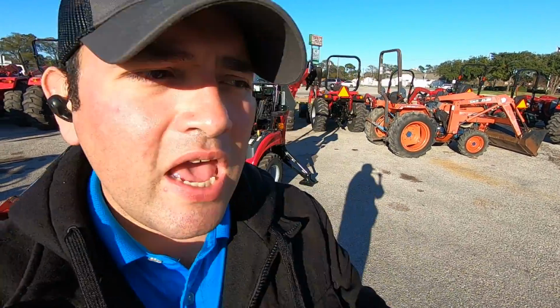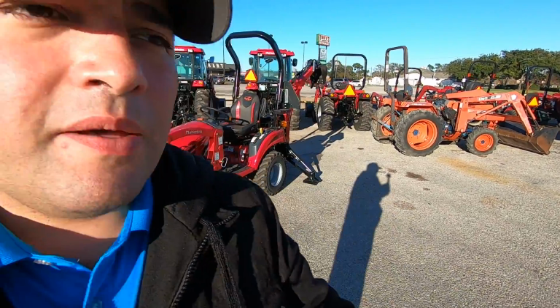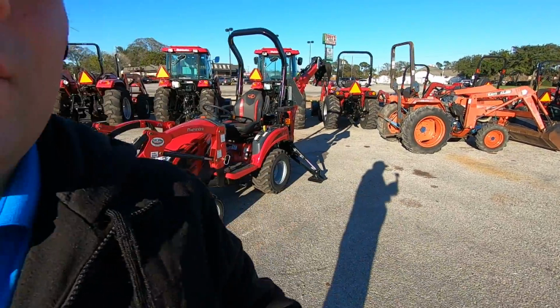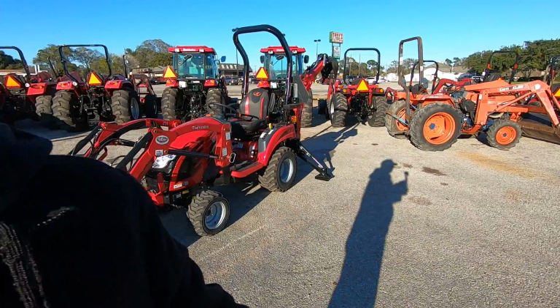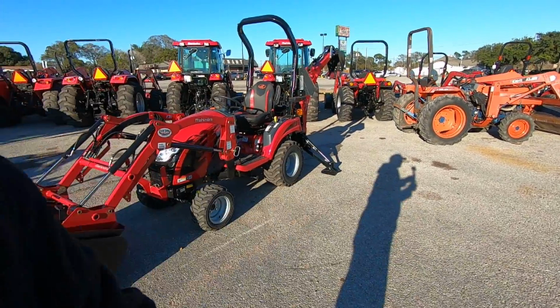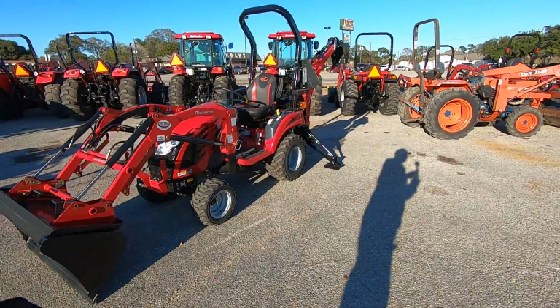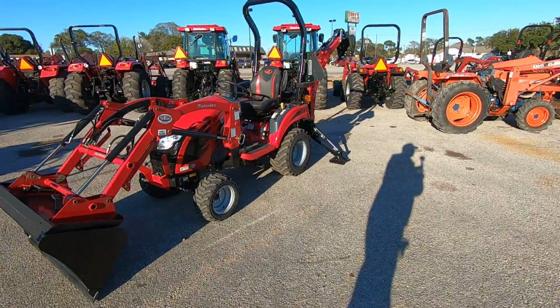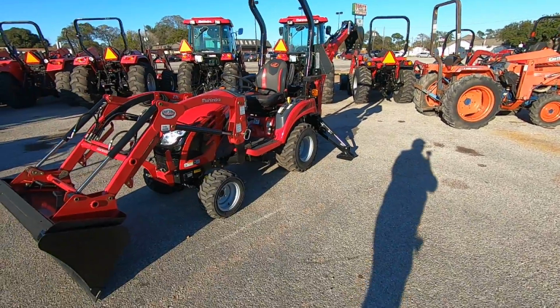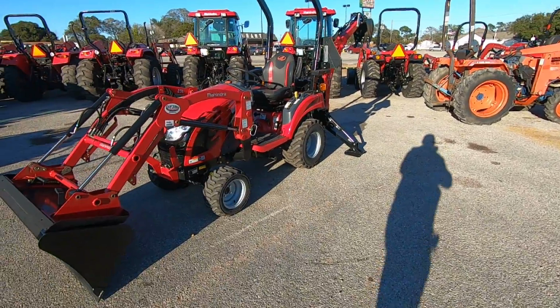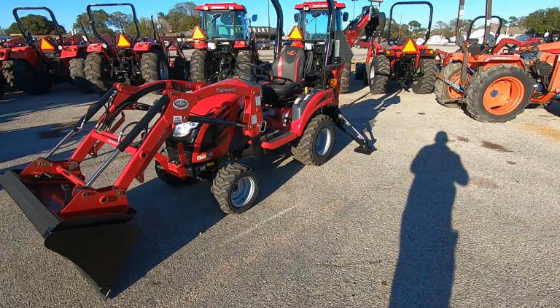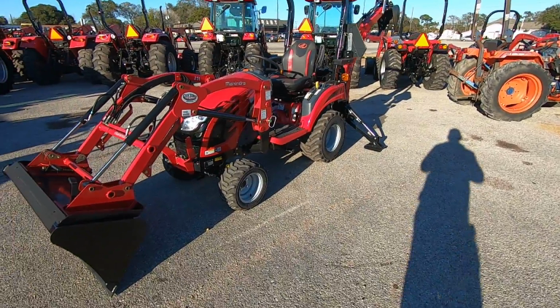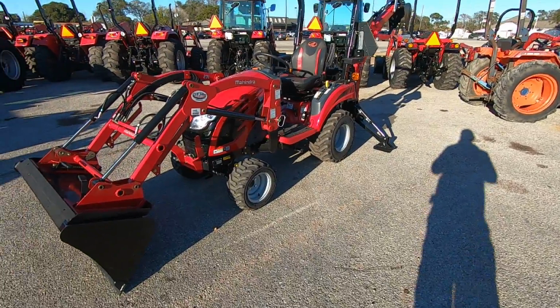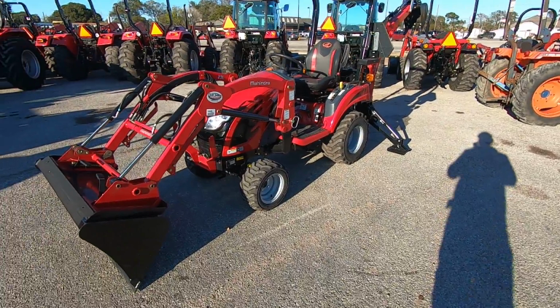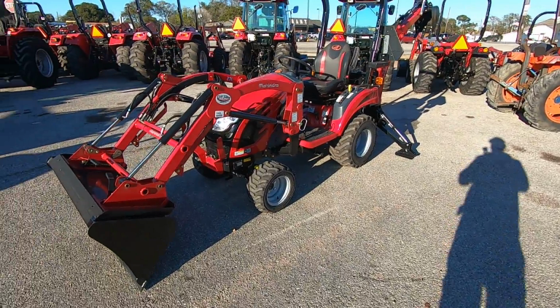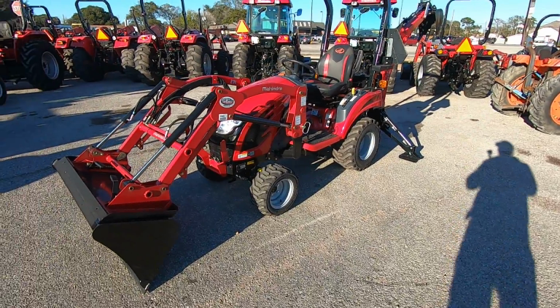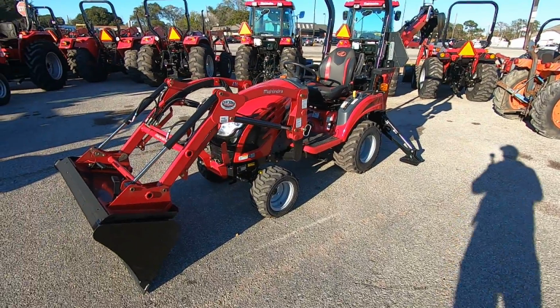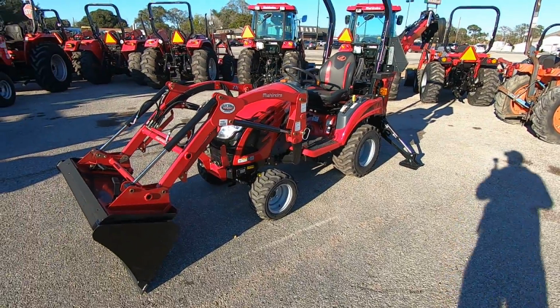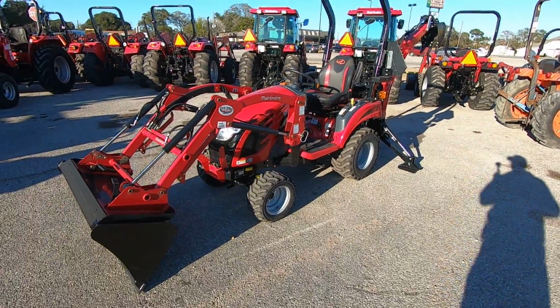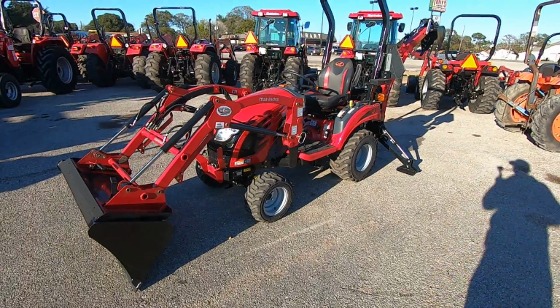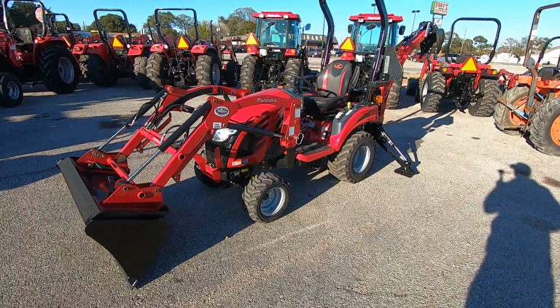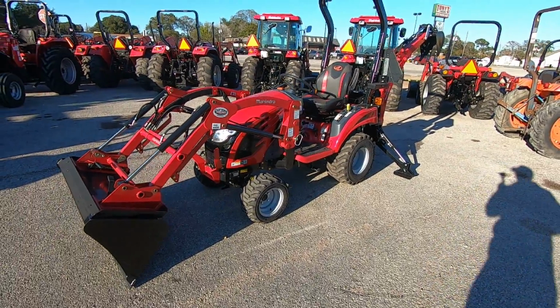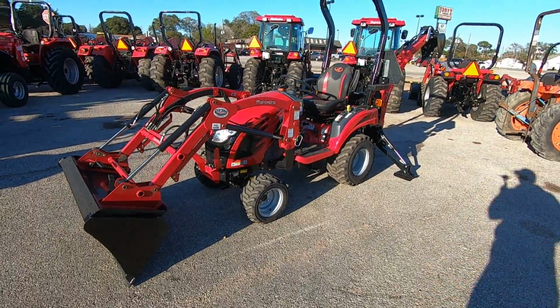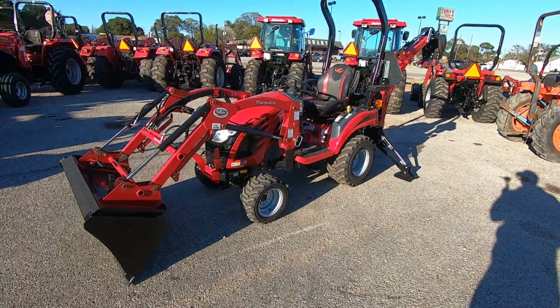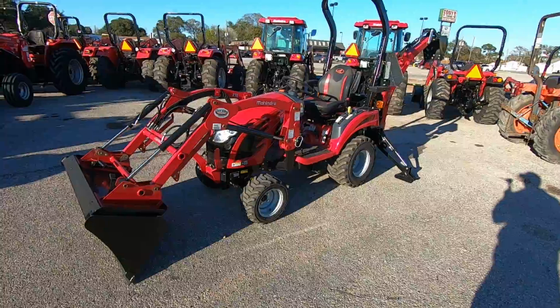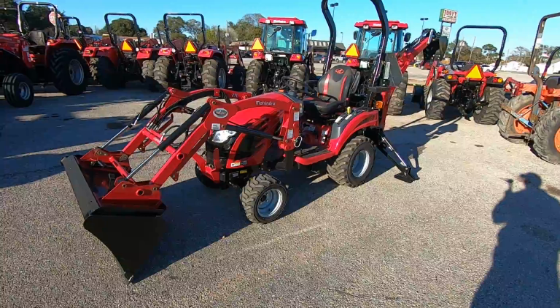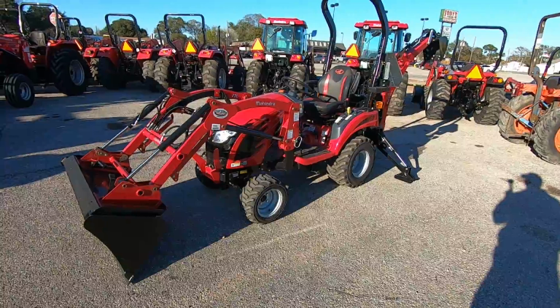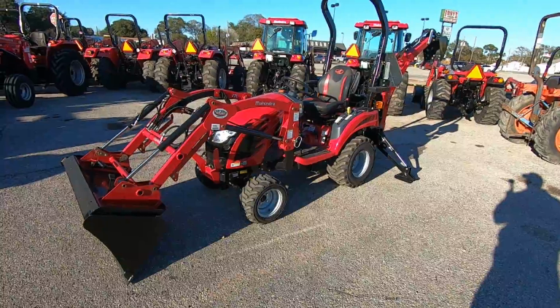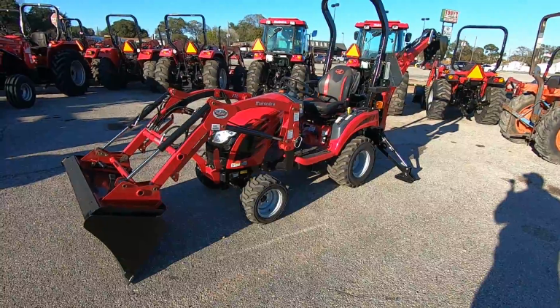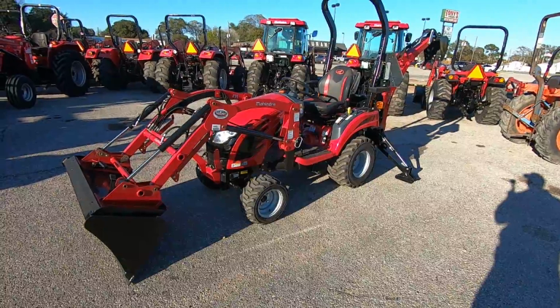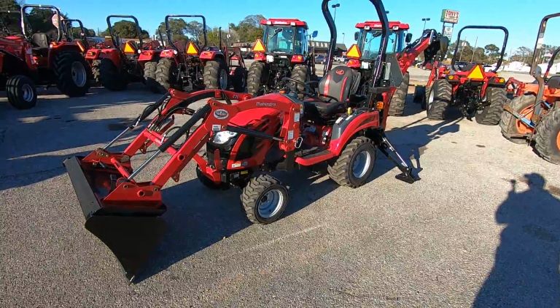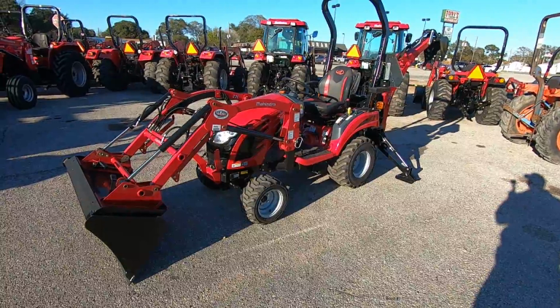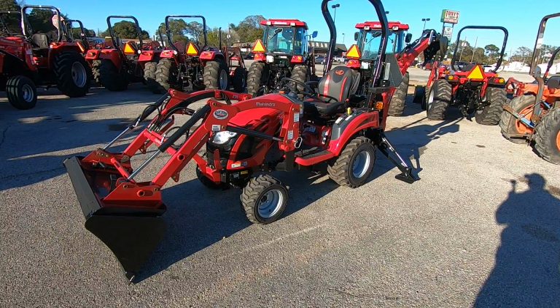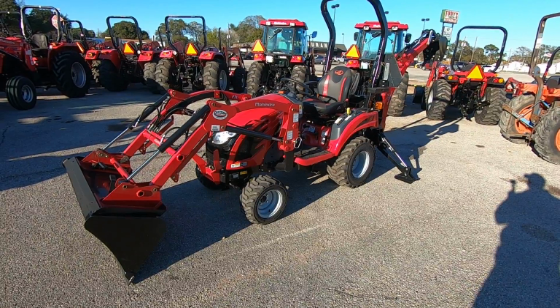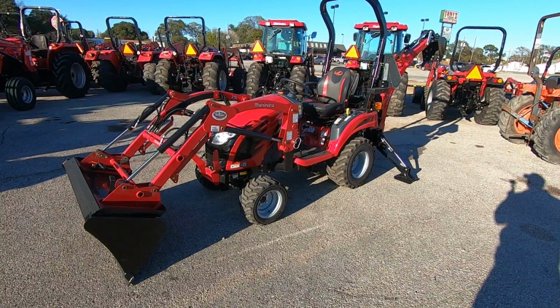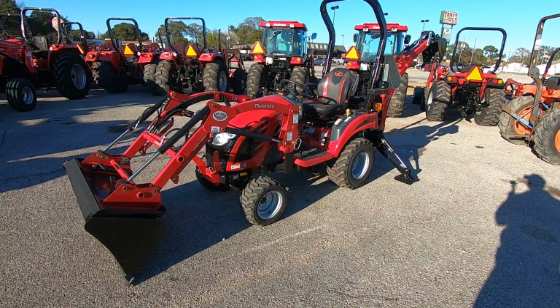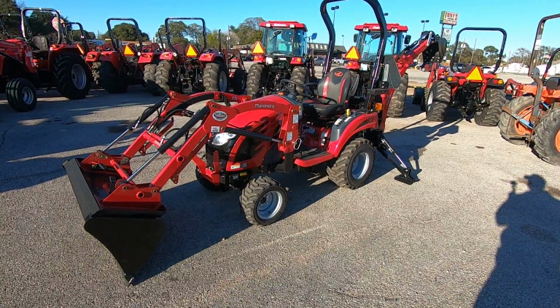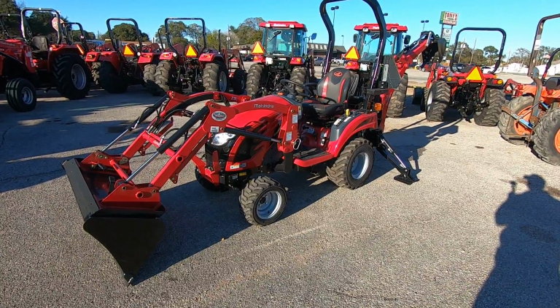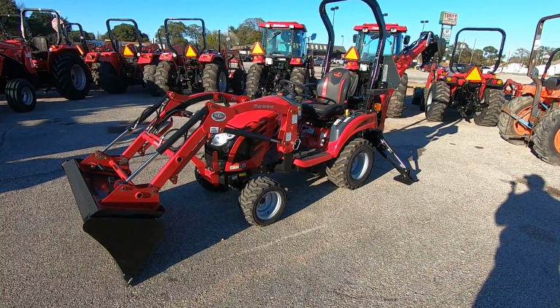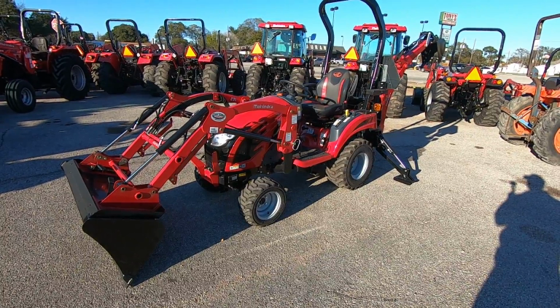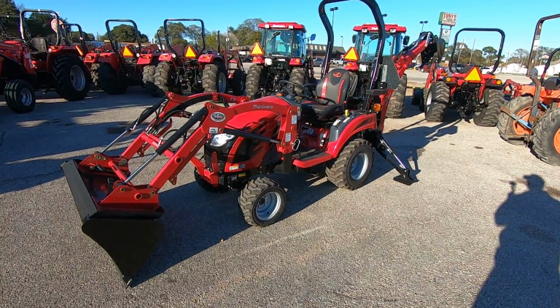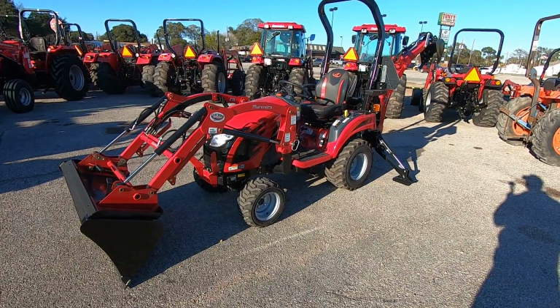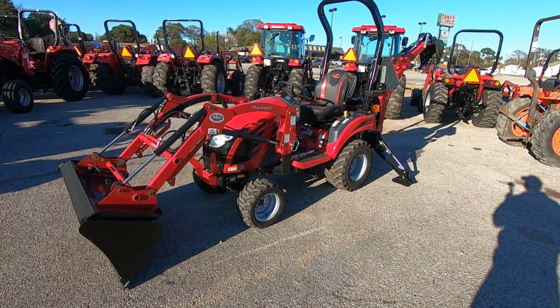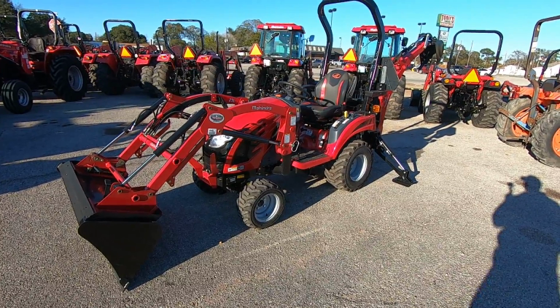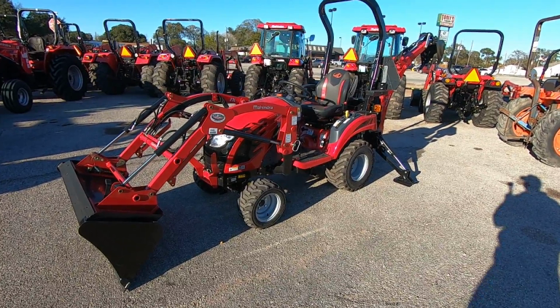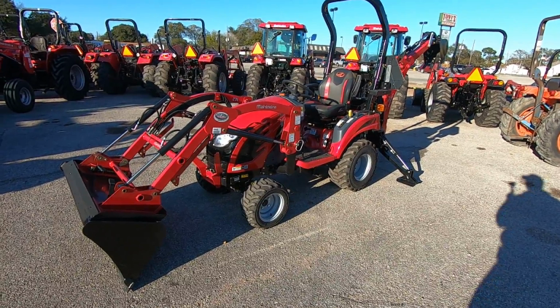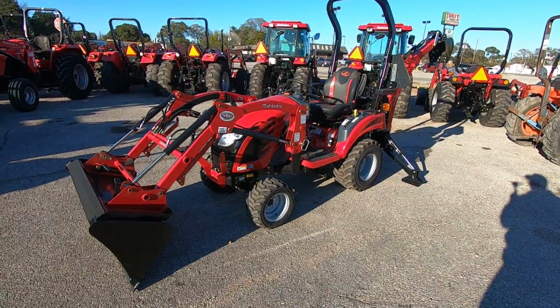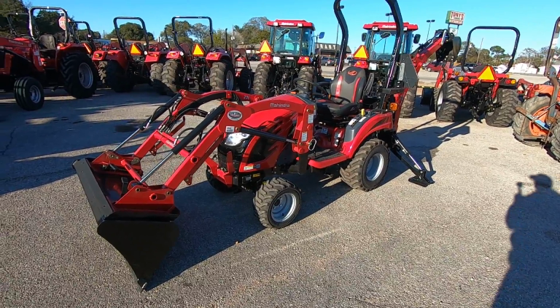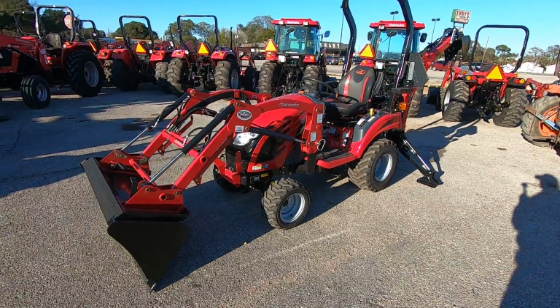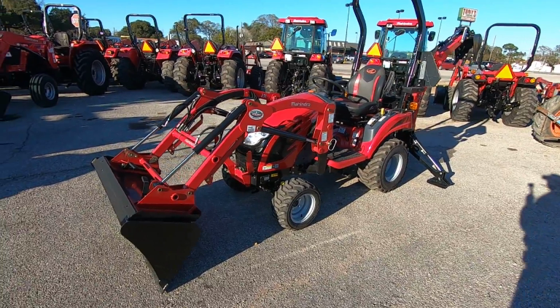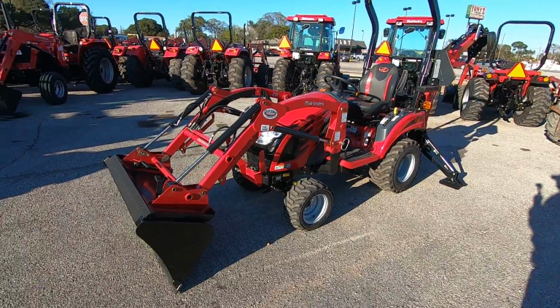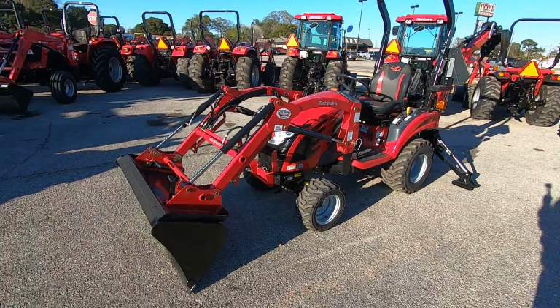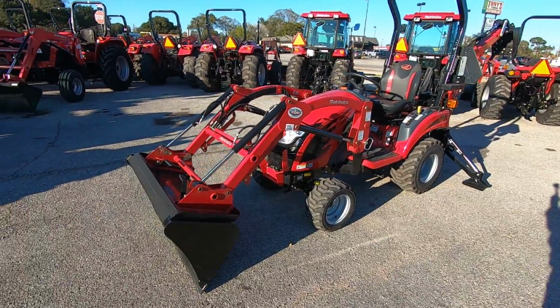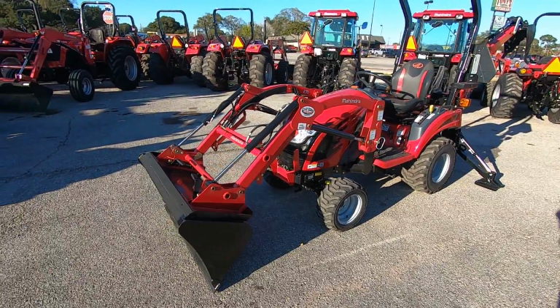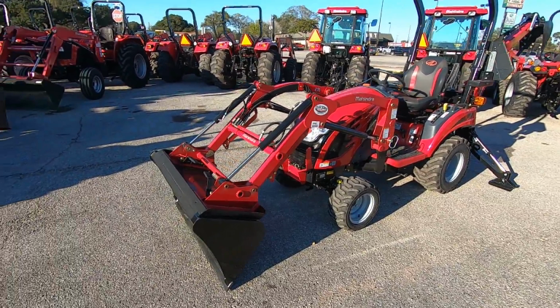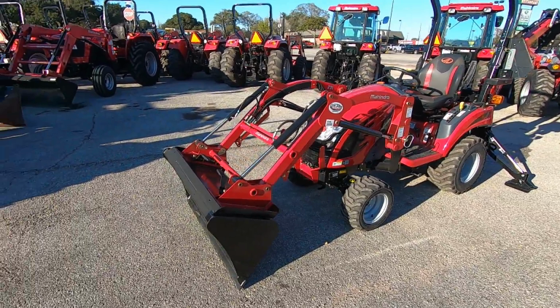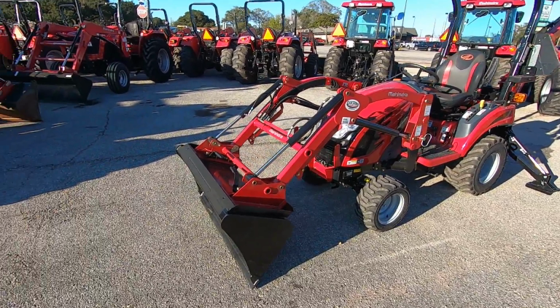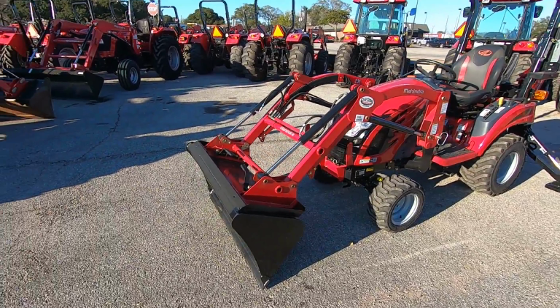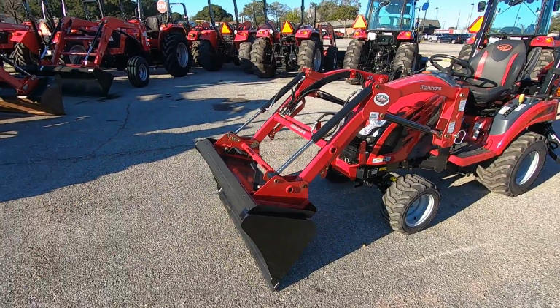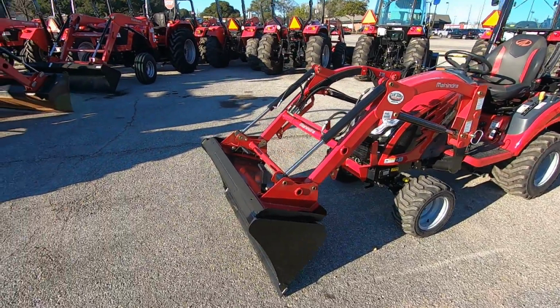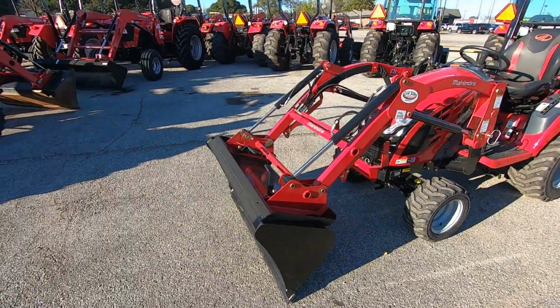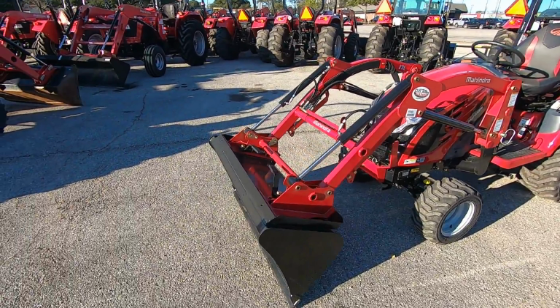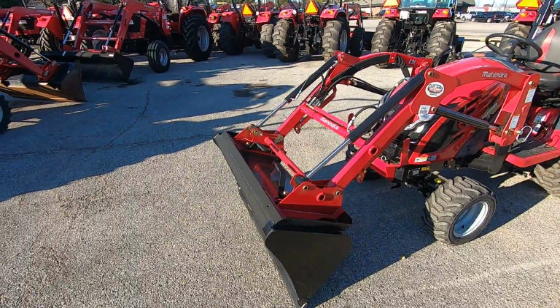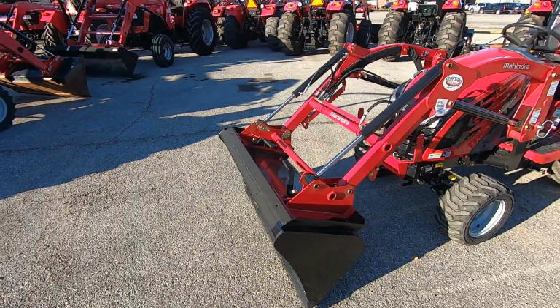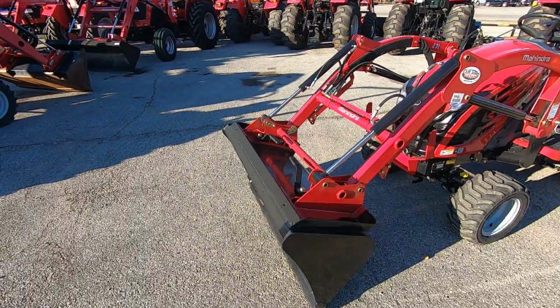I'm here in front of this awesome brand new Mahindra Emax 20 hydrostatic four-wheel drive with the backhoe. Here's a quick recap of what we looked at today.